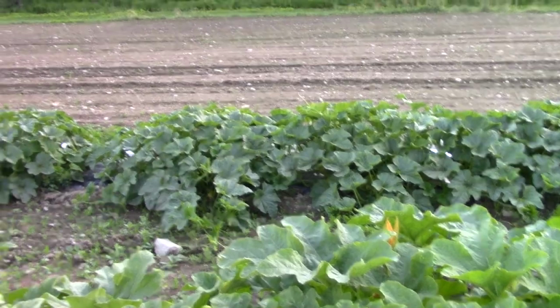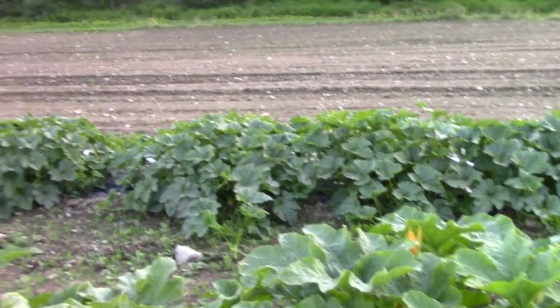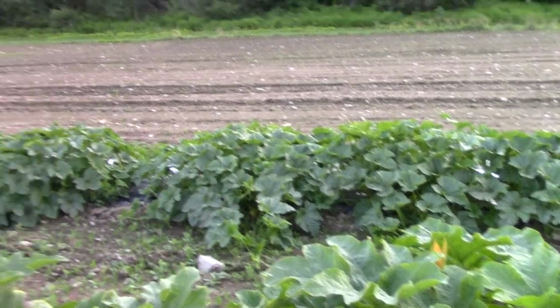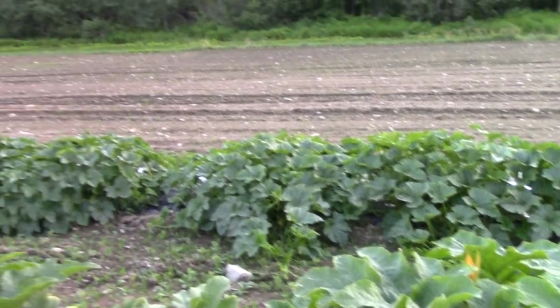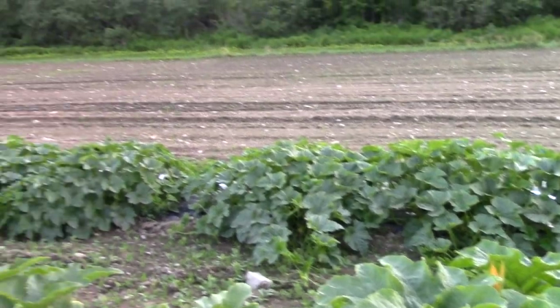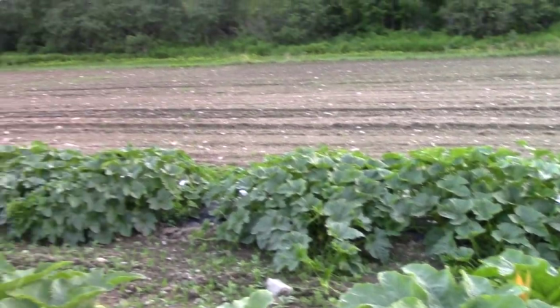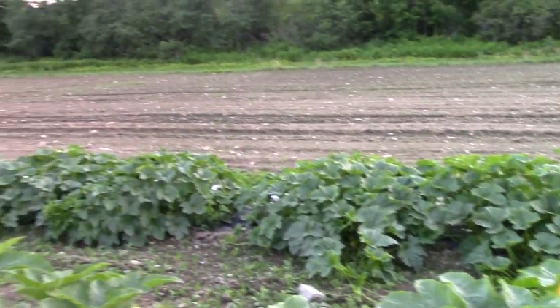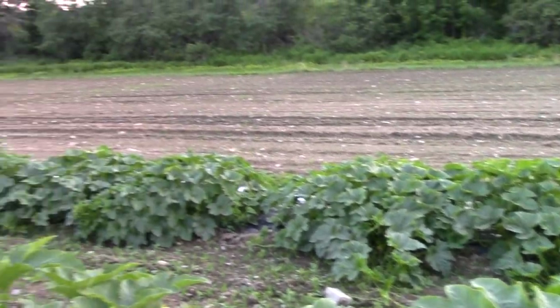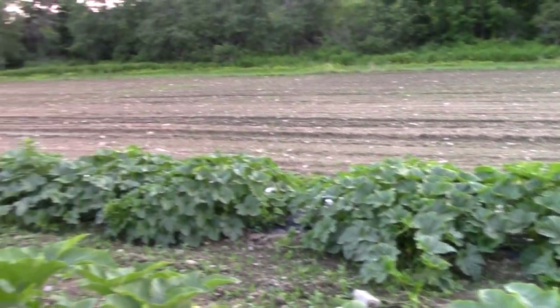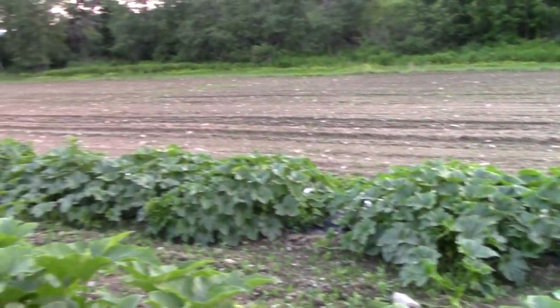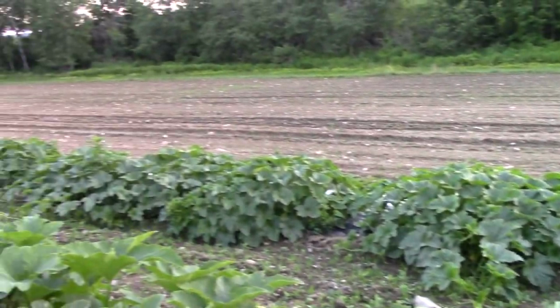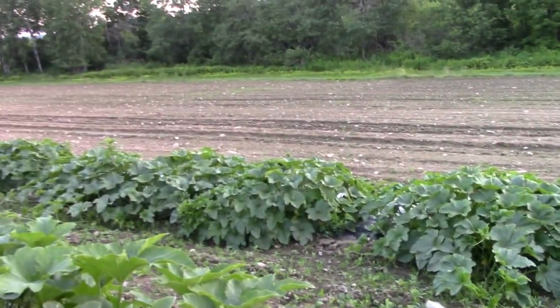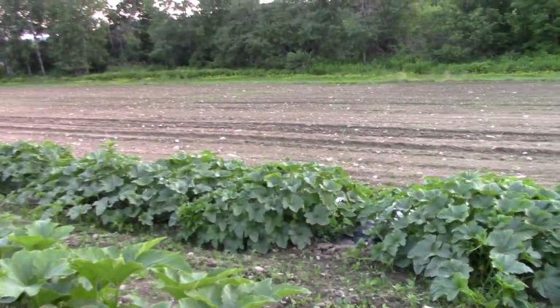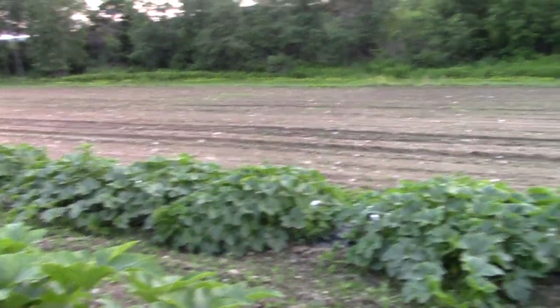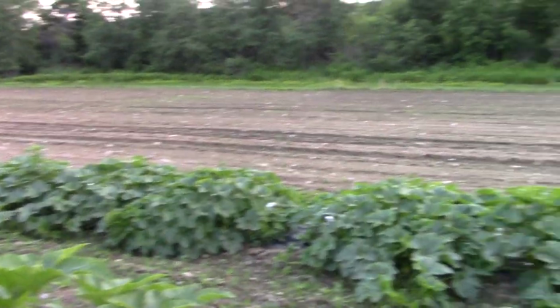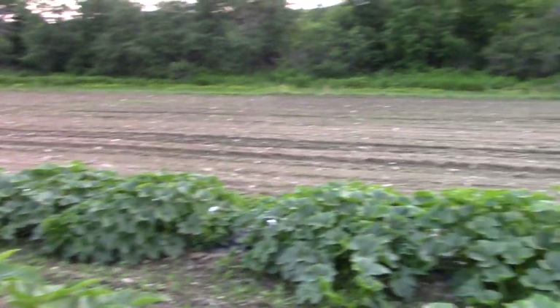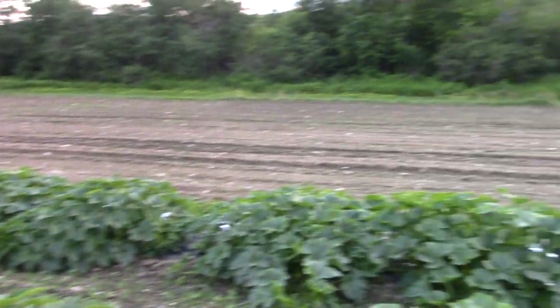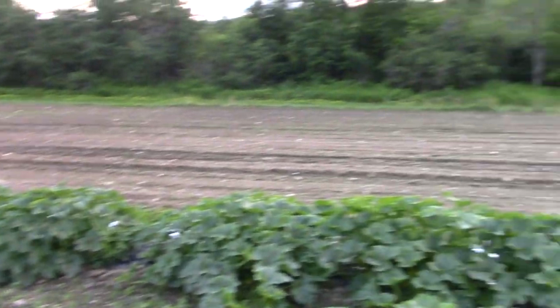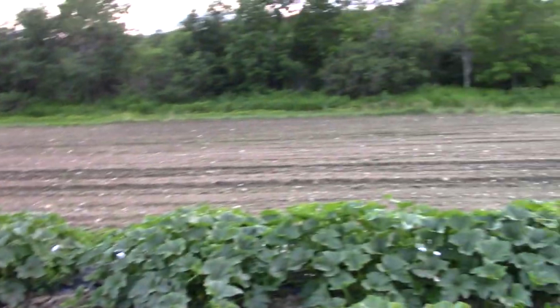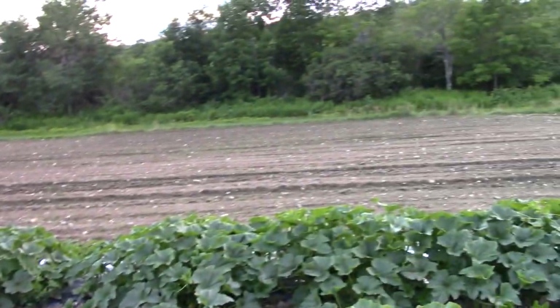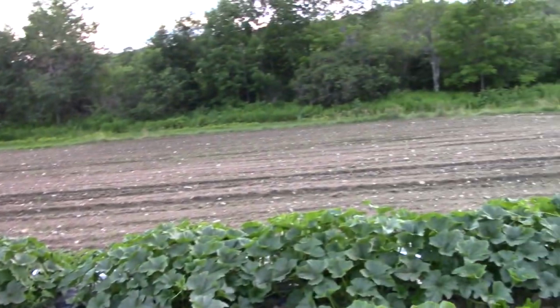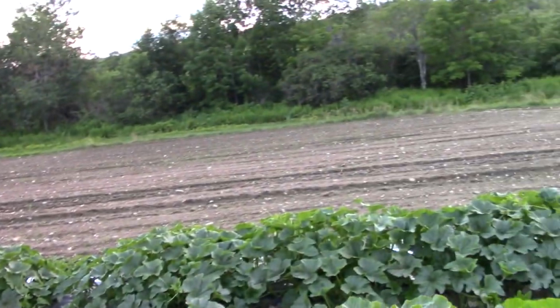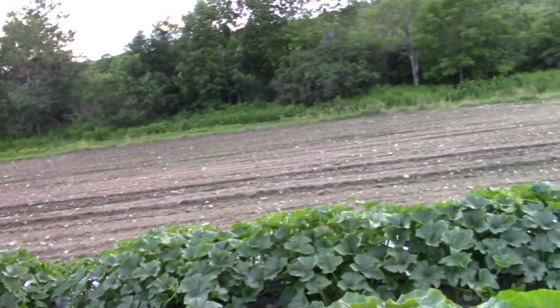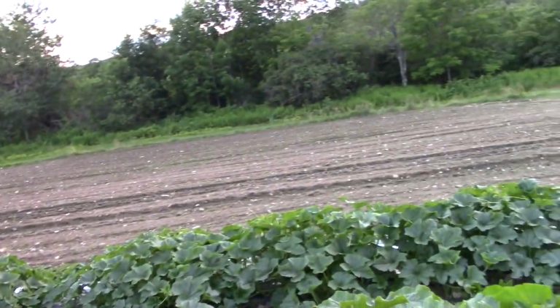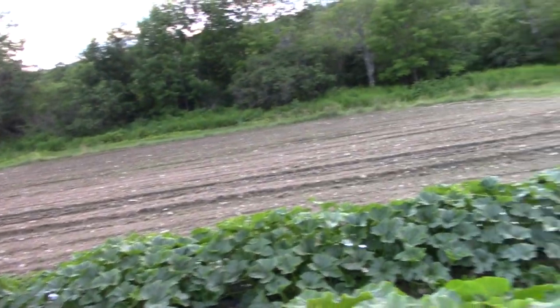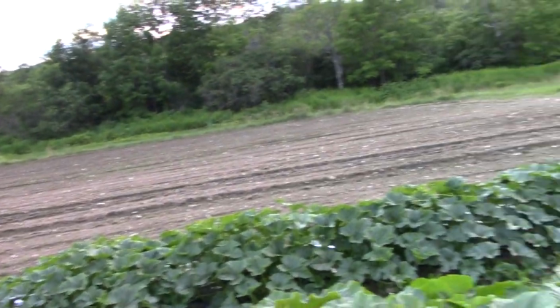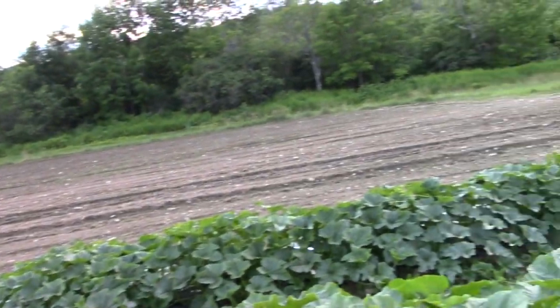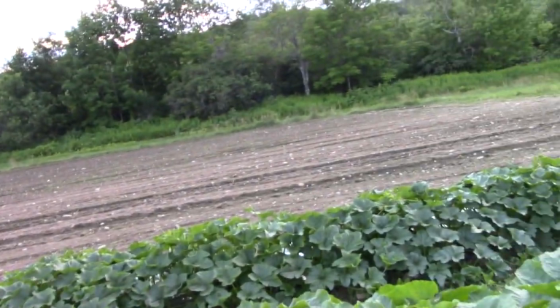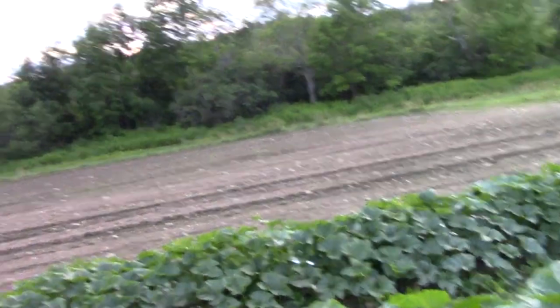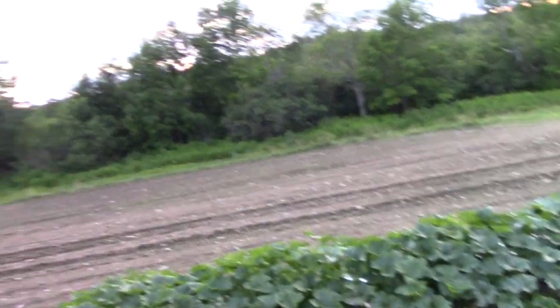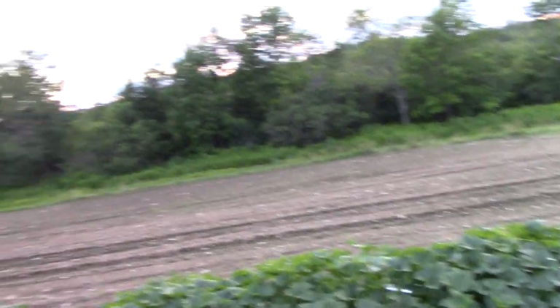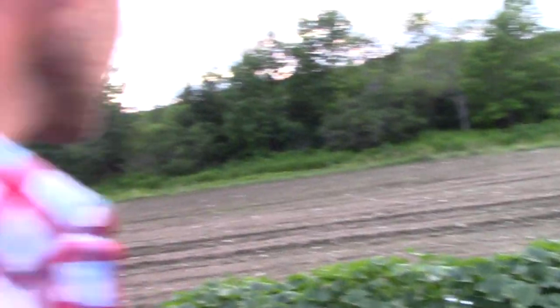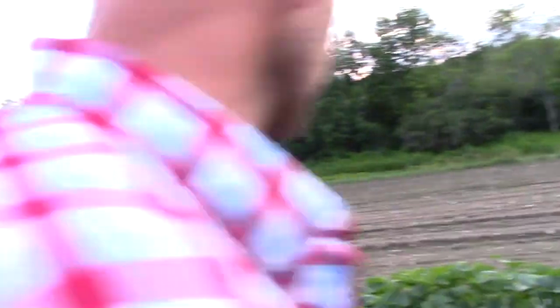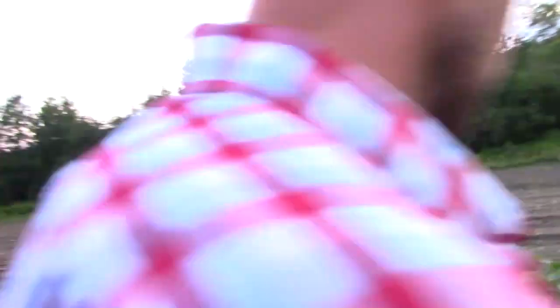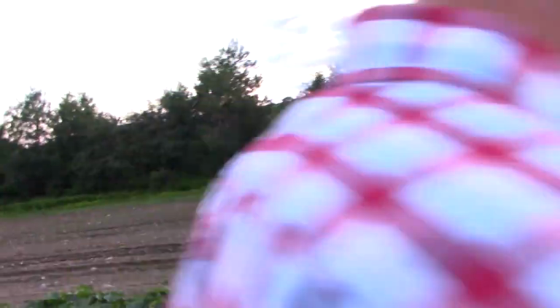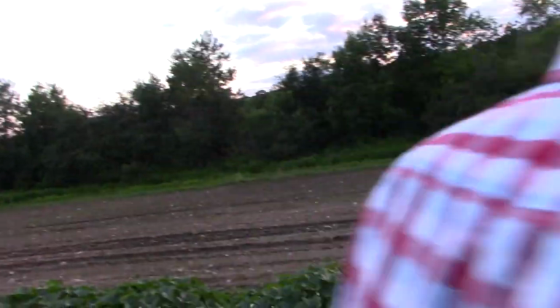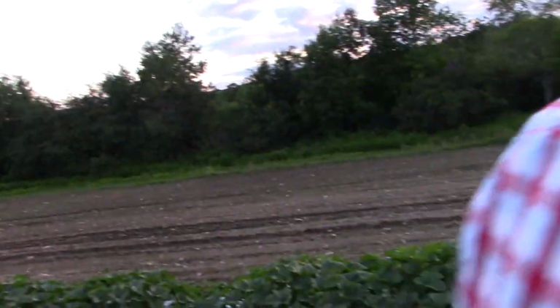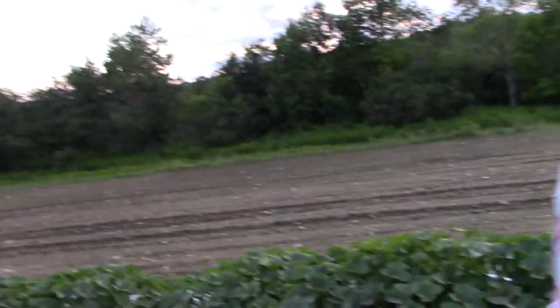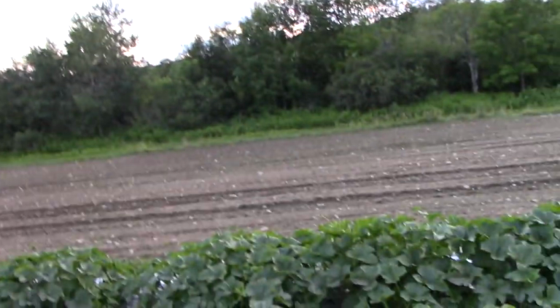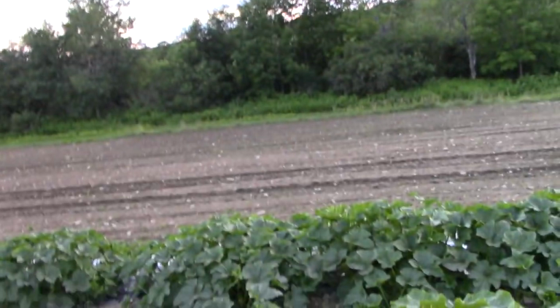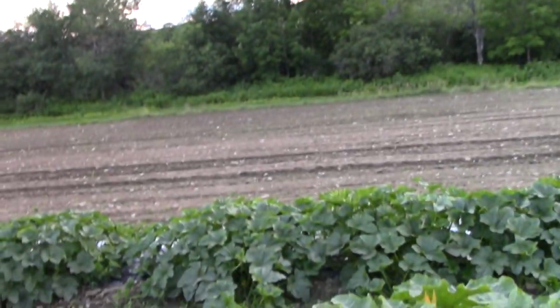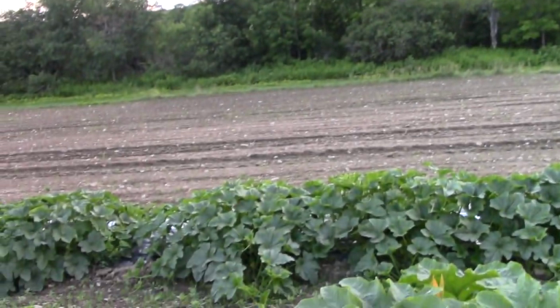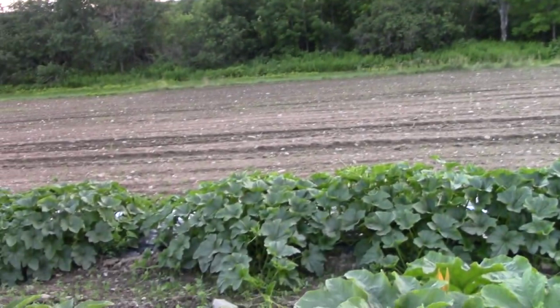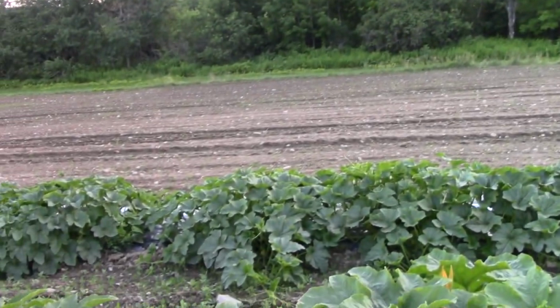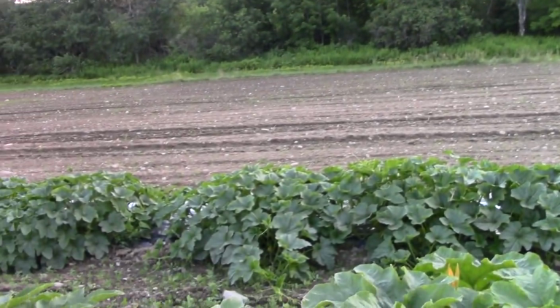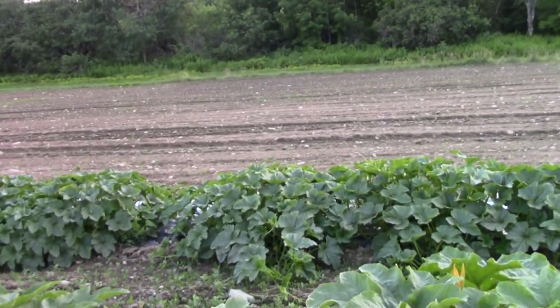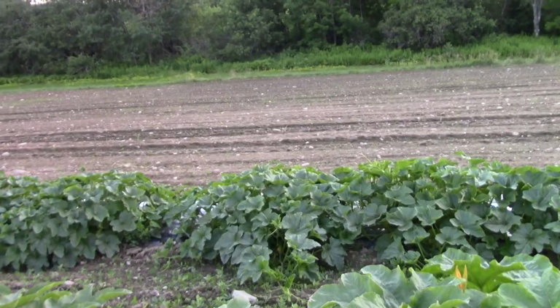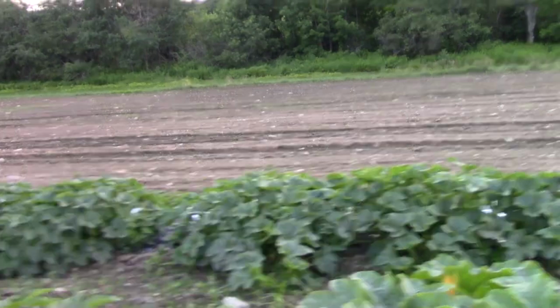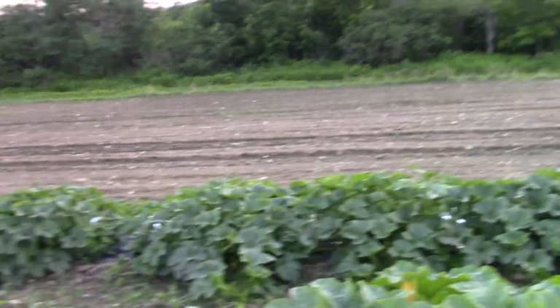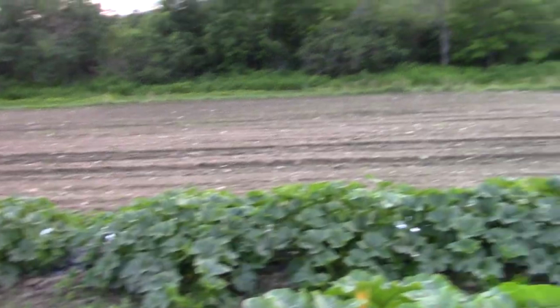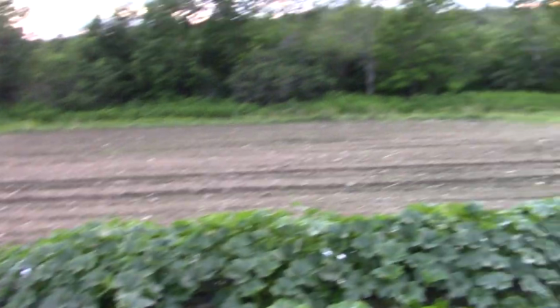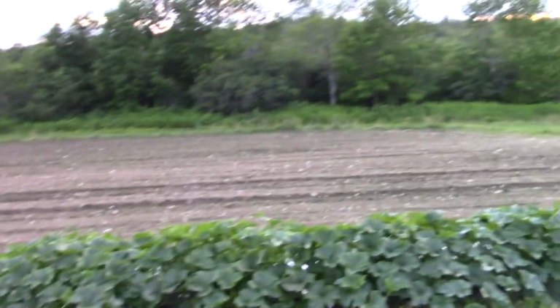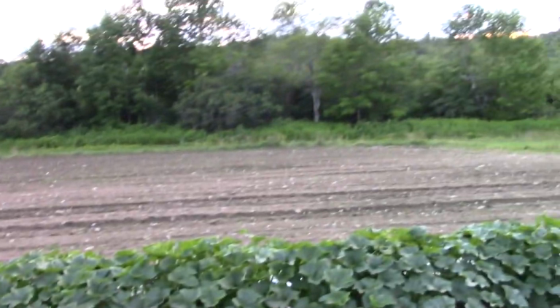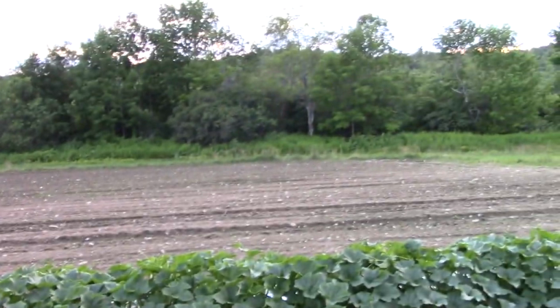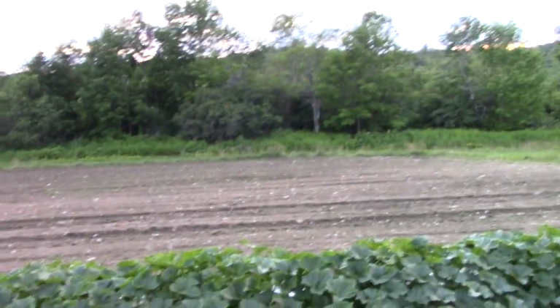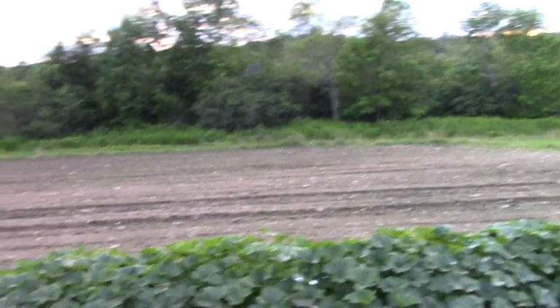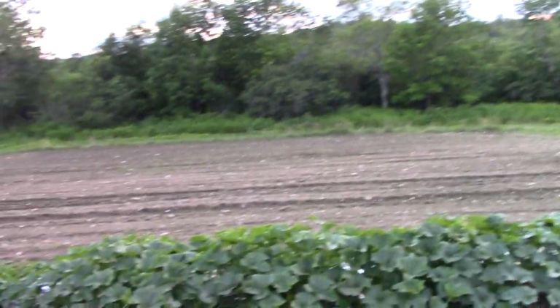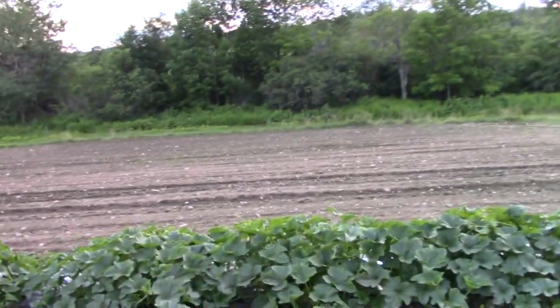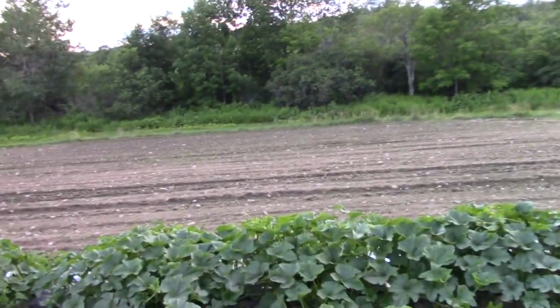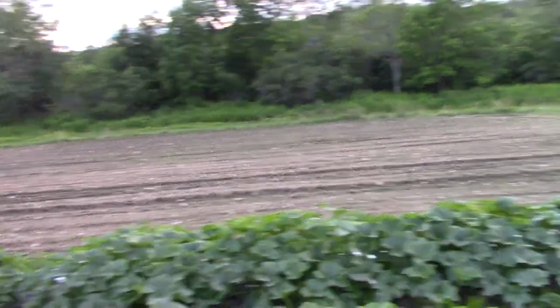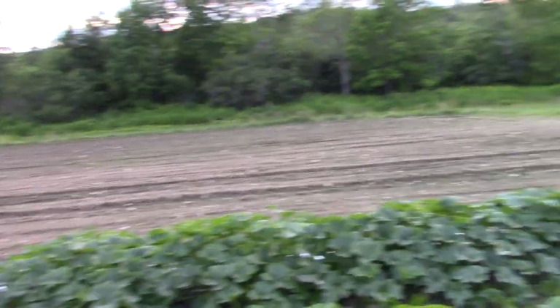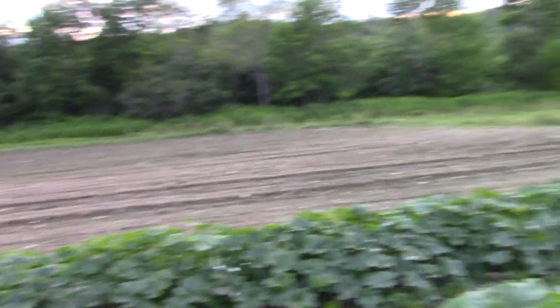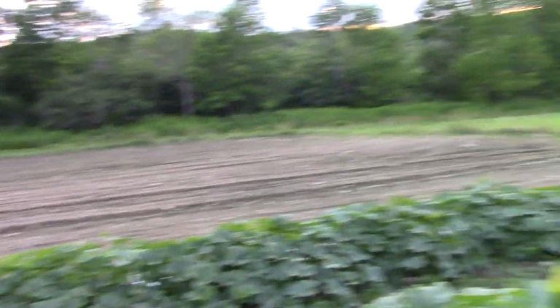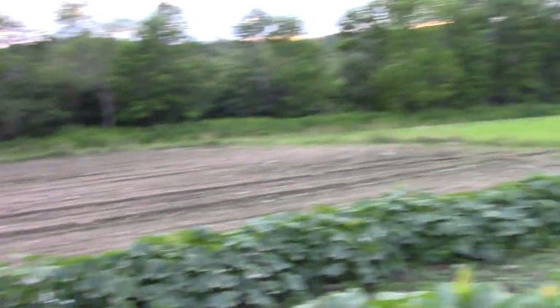Down here we planted our storage beets and carrots.